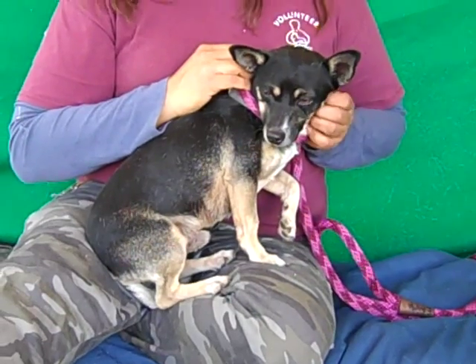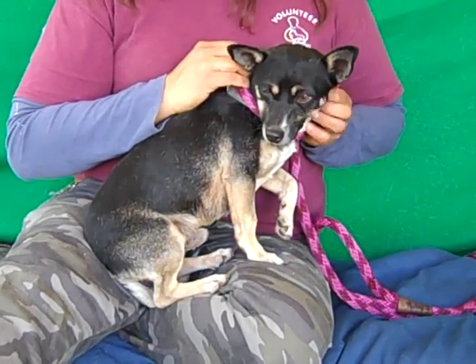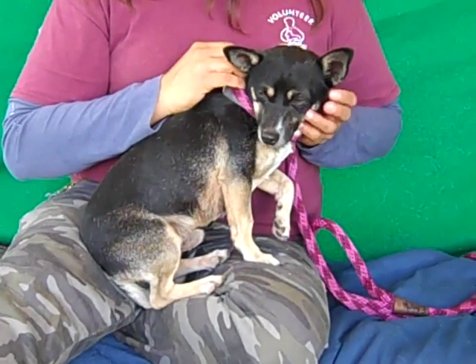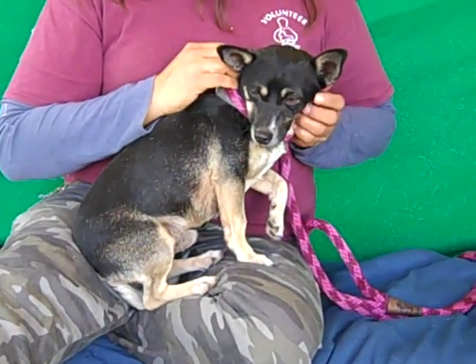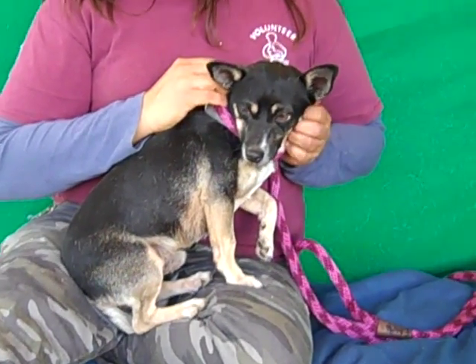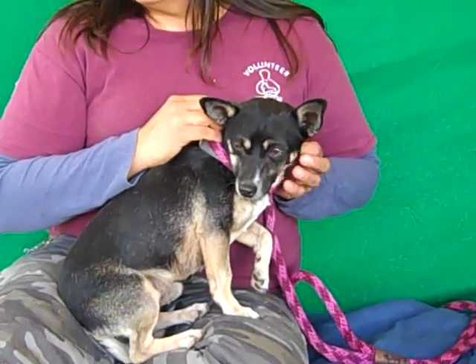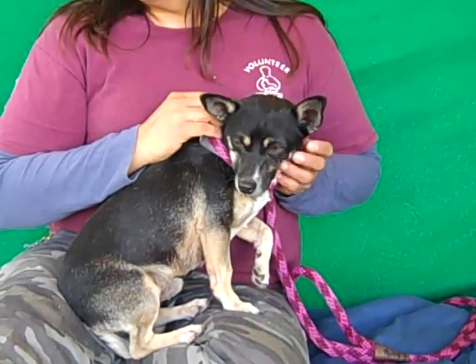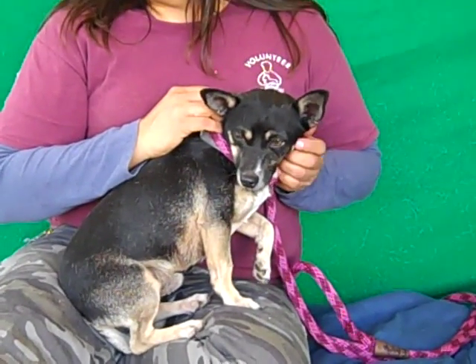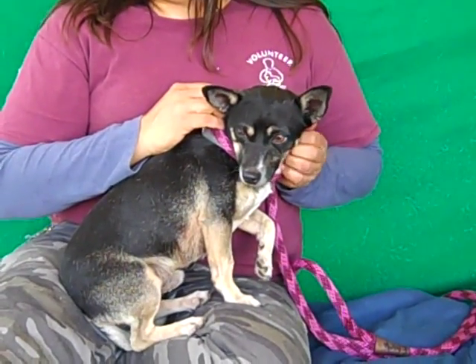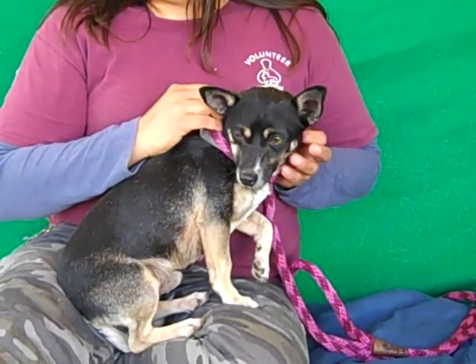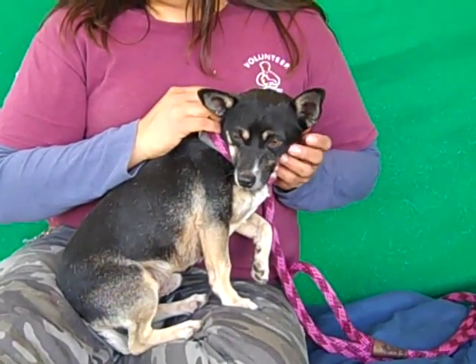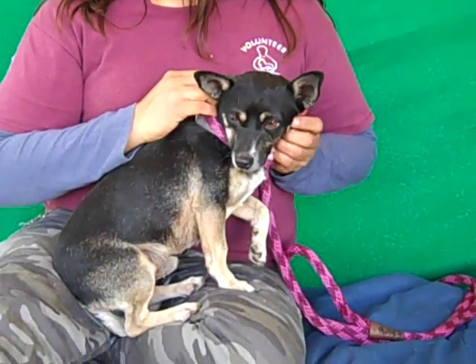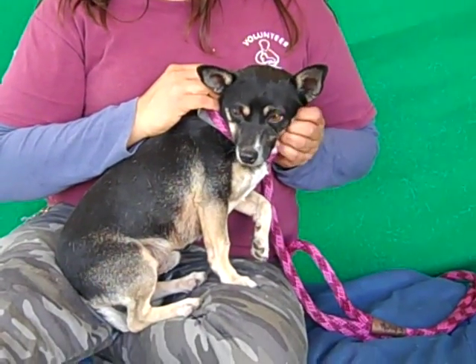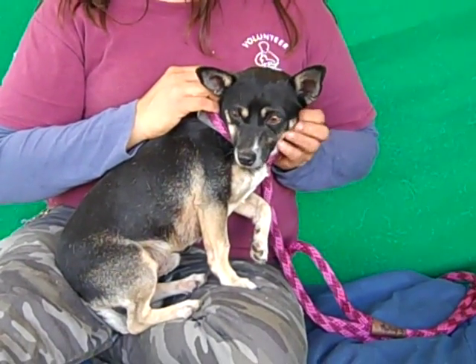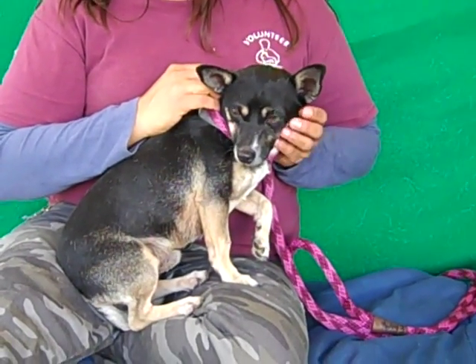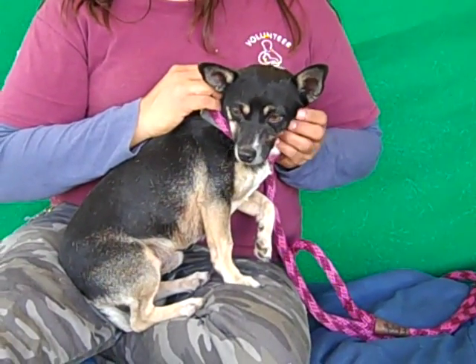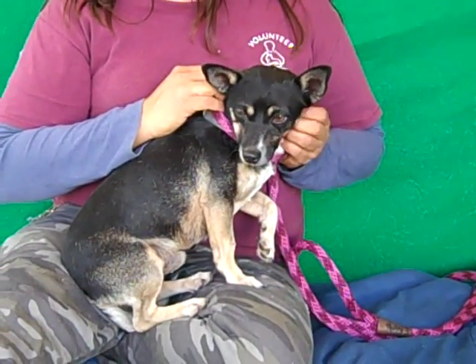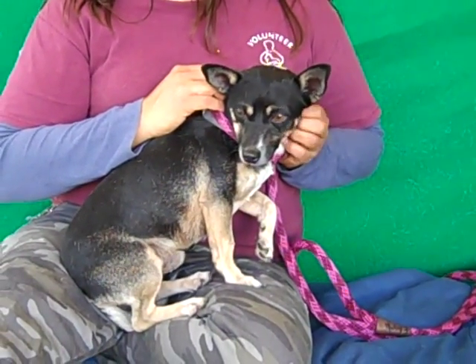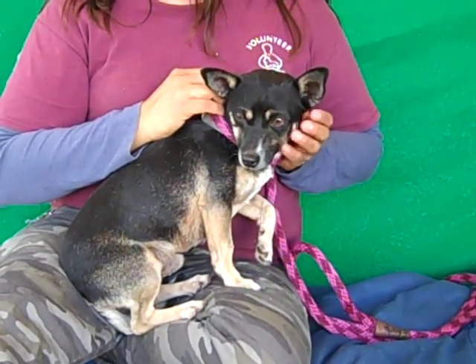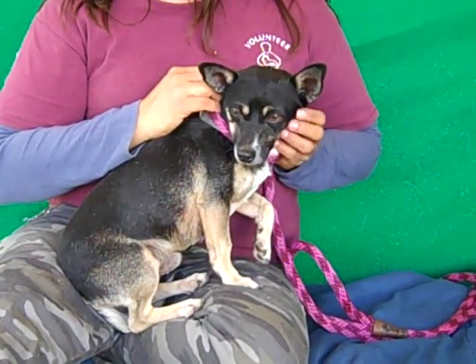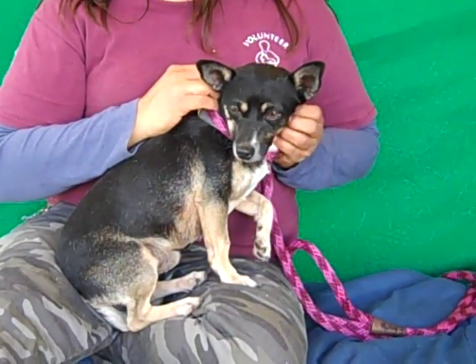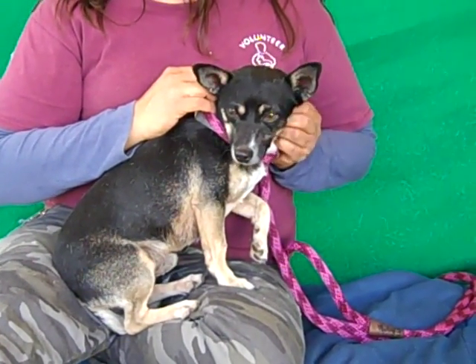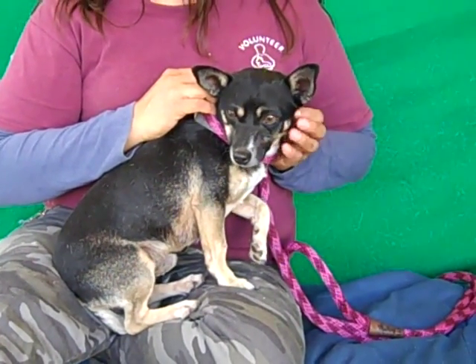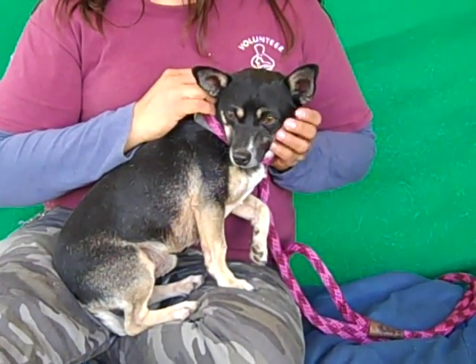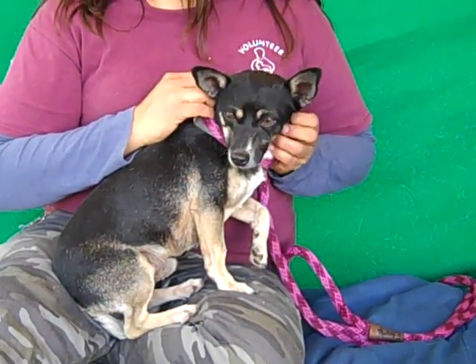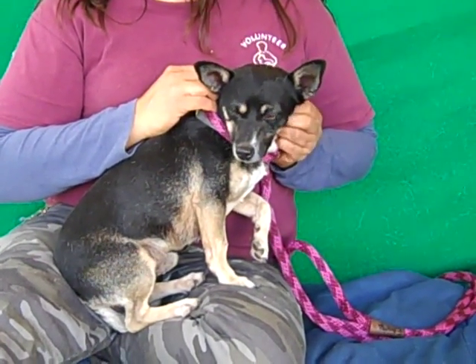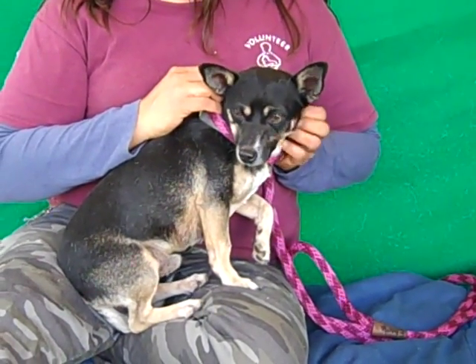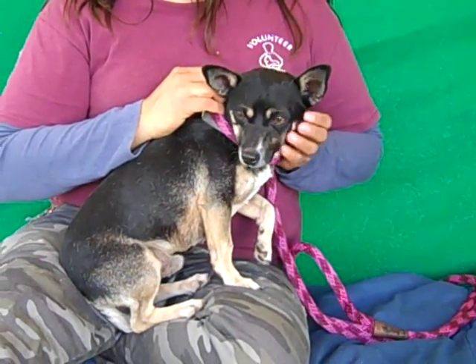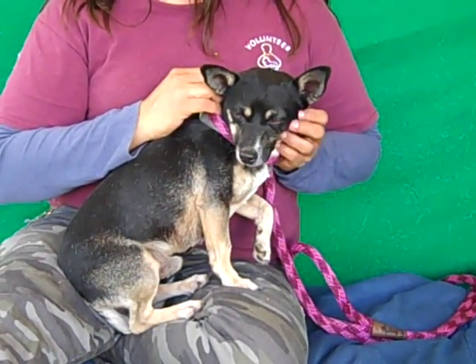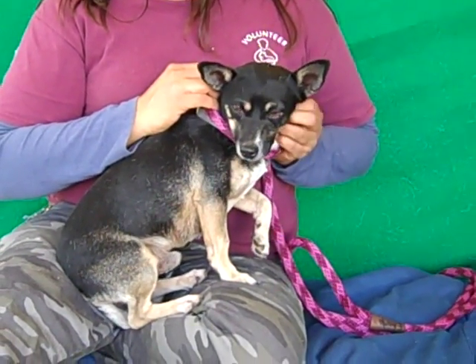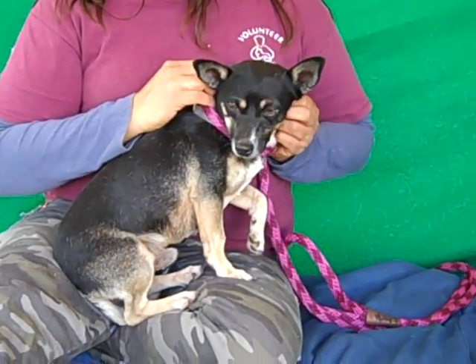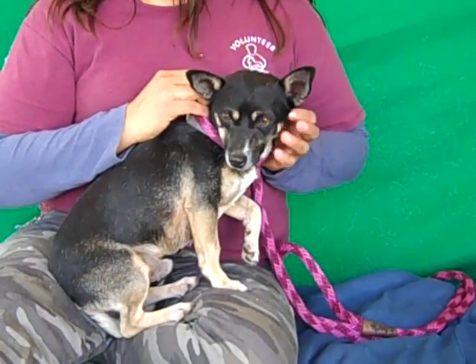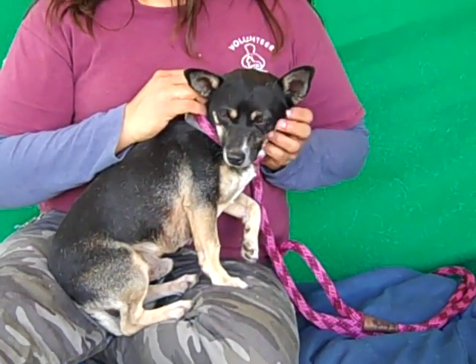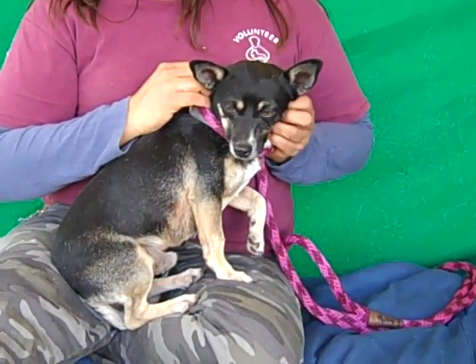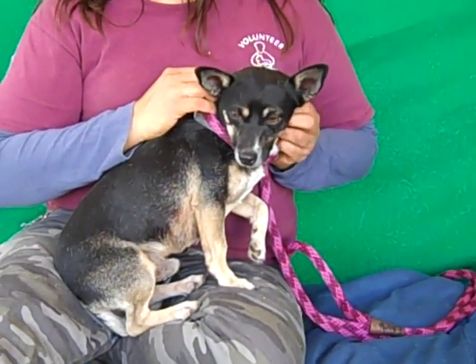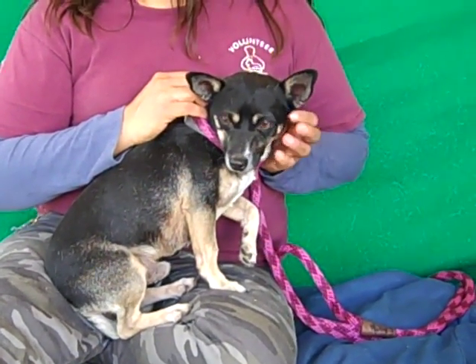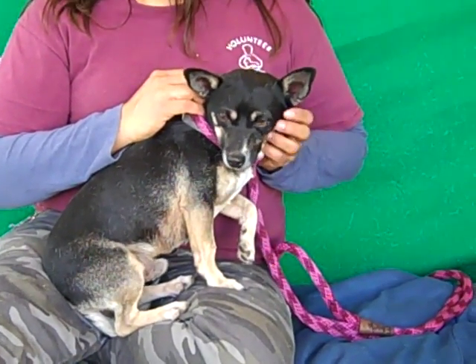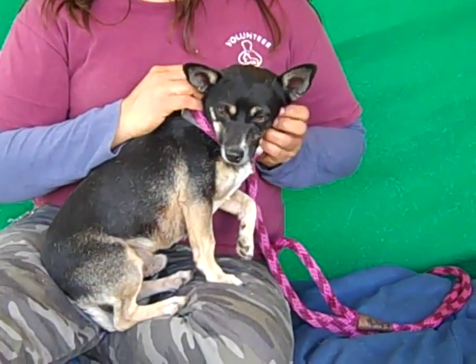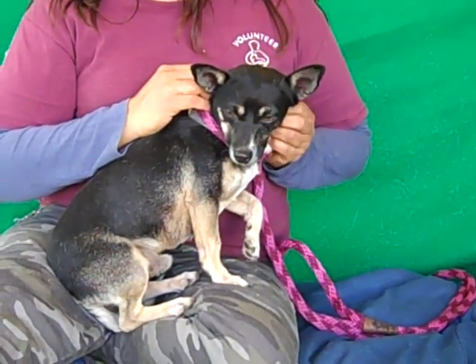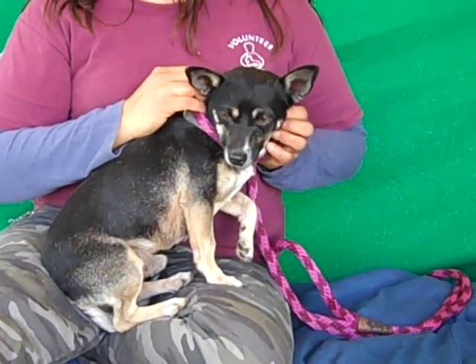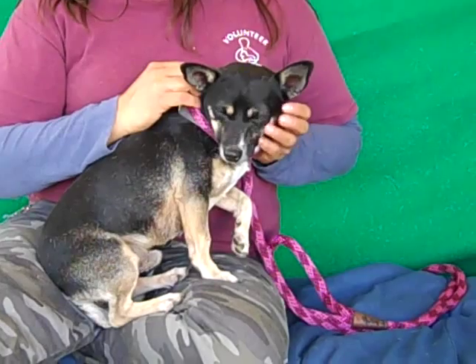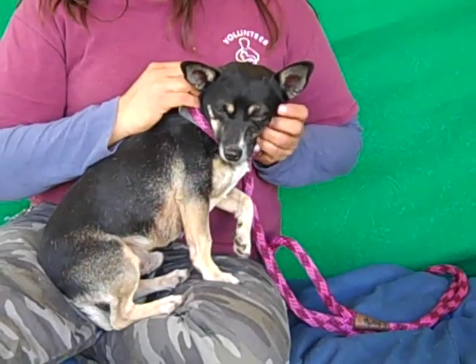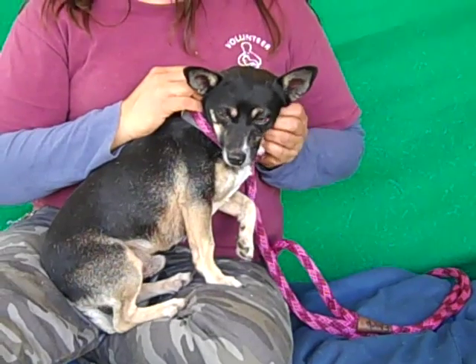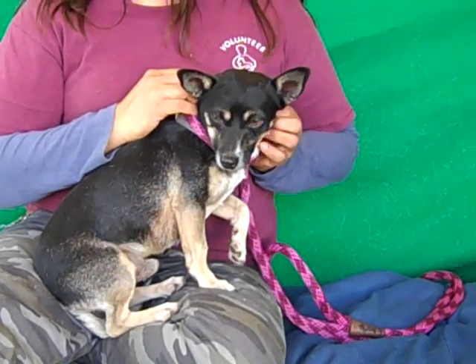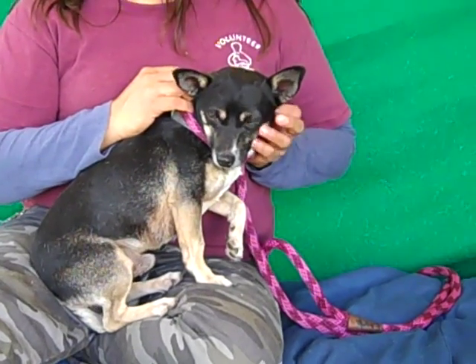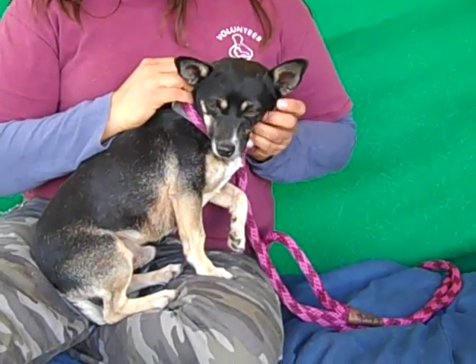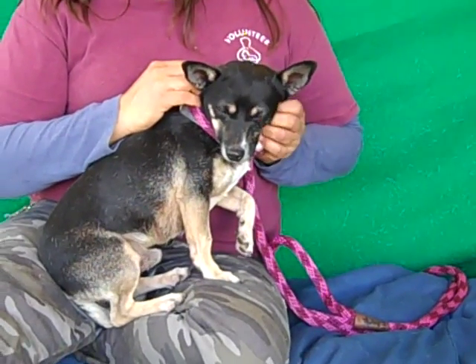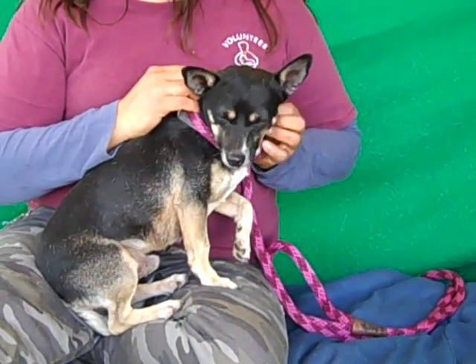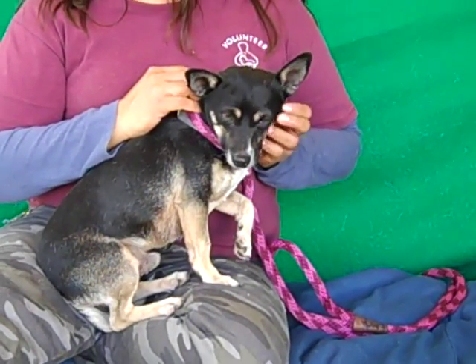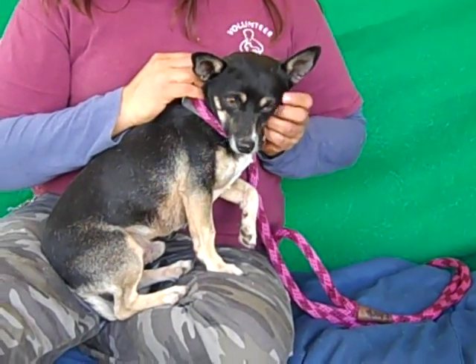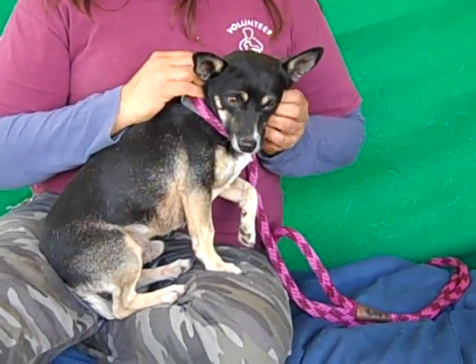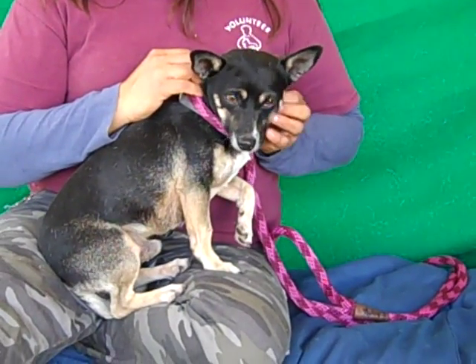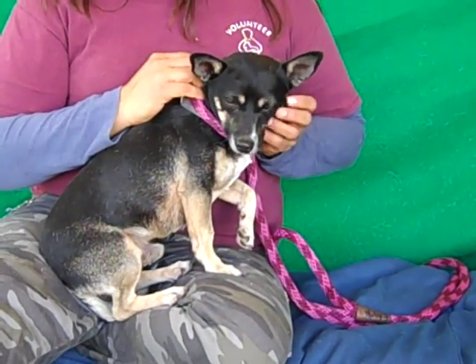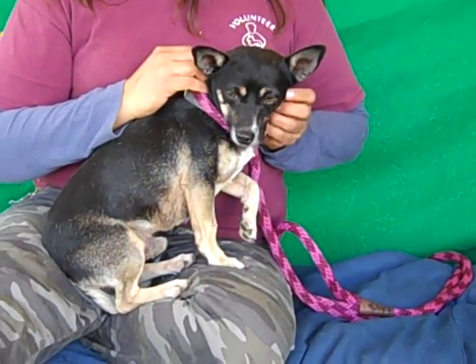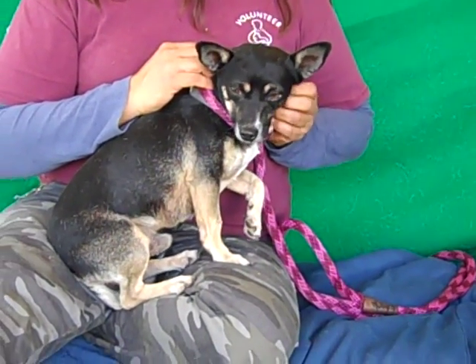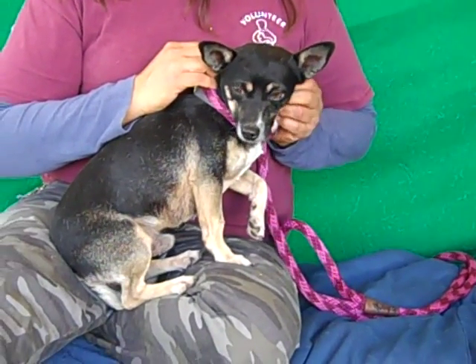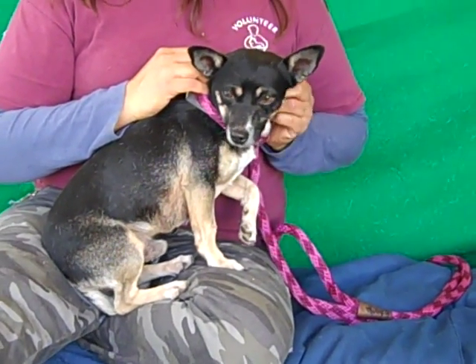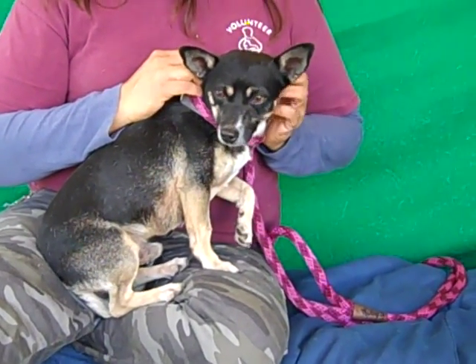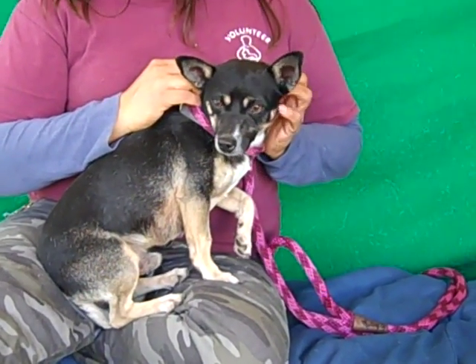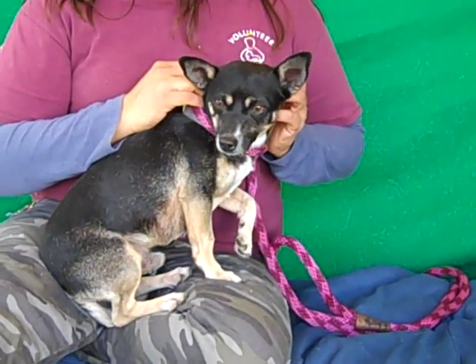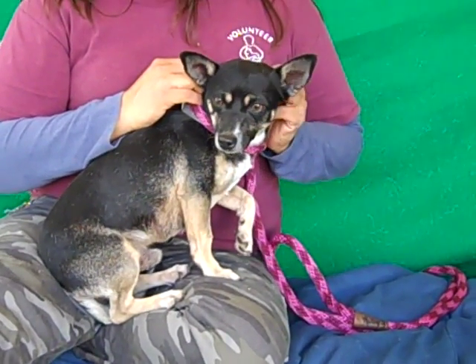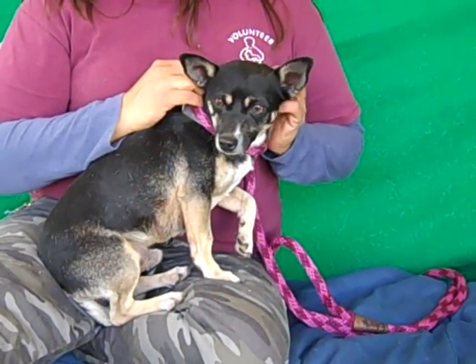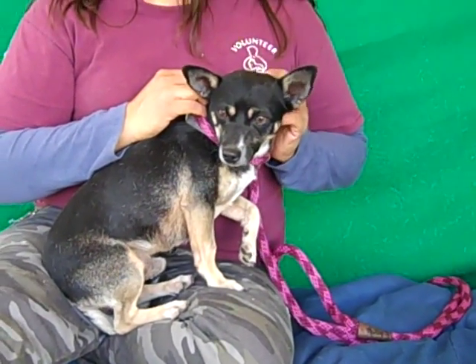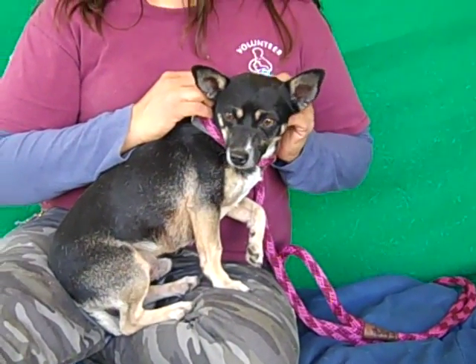He came to the Baldwin Park Animal Care Center as a stray from La Puente on November 25th. Gatsby weighs about 10 pounds.